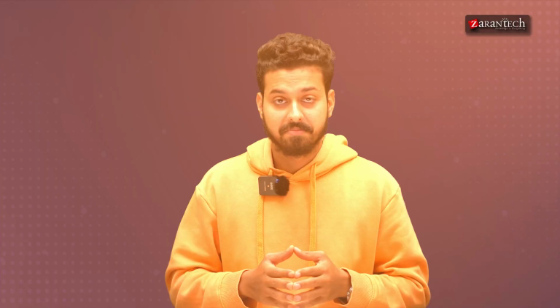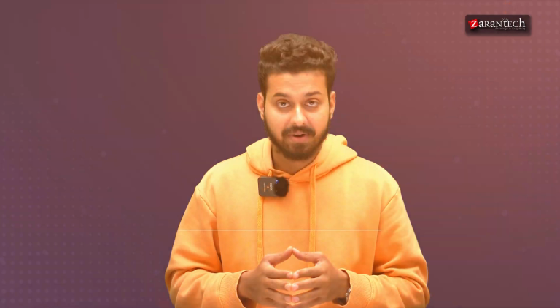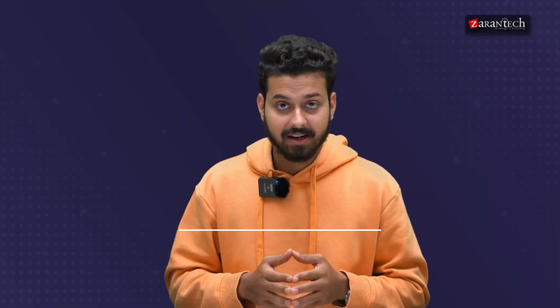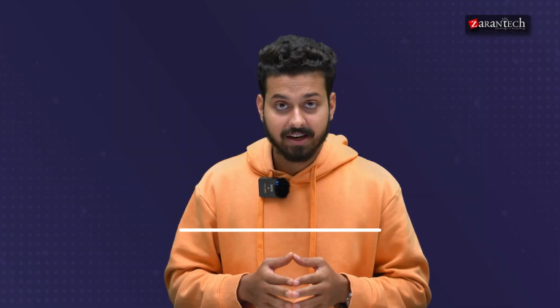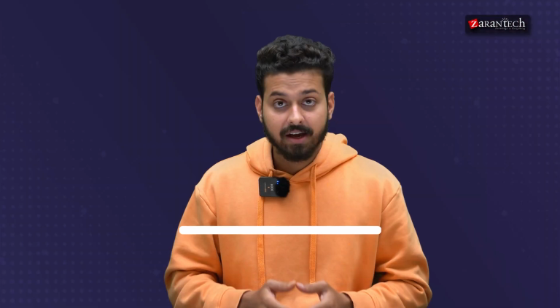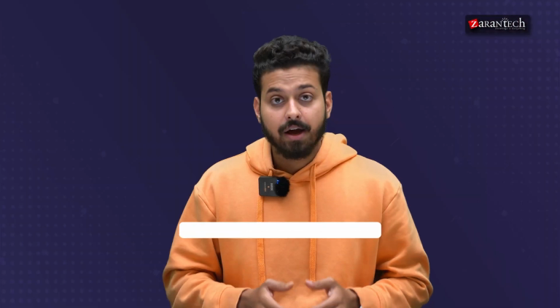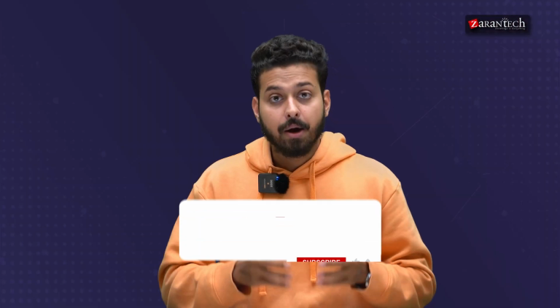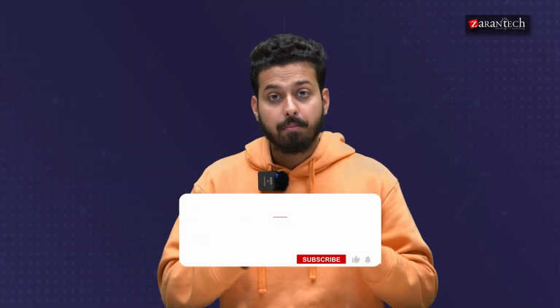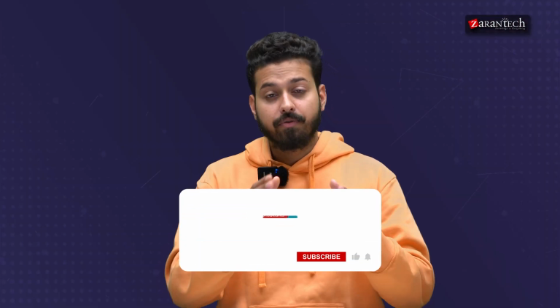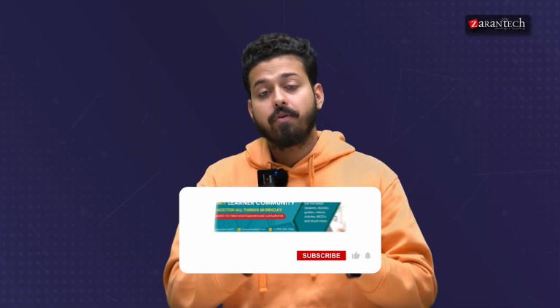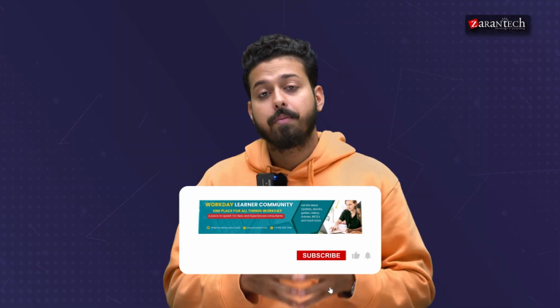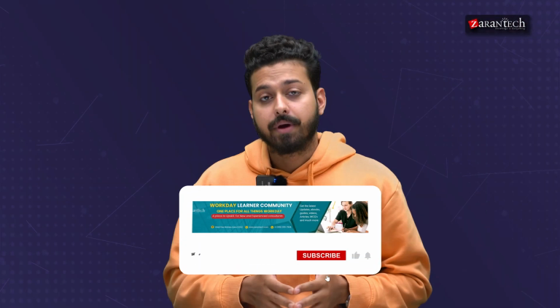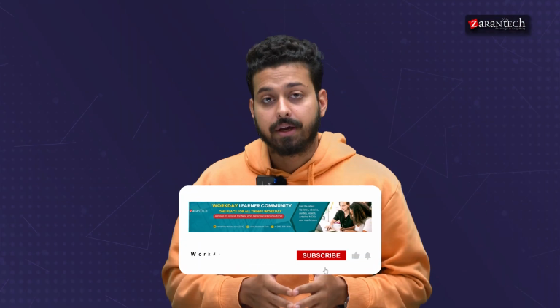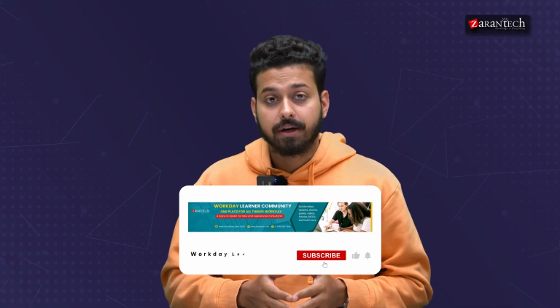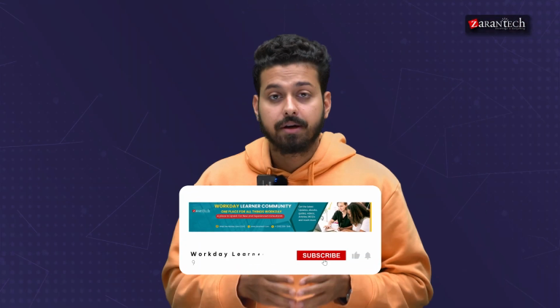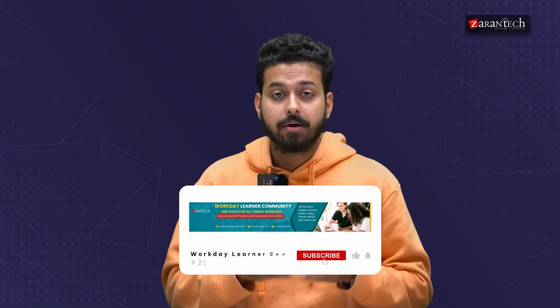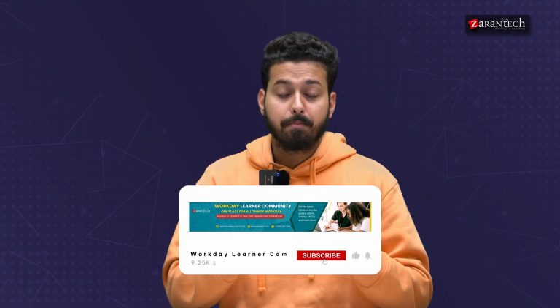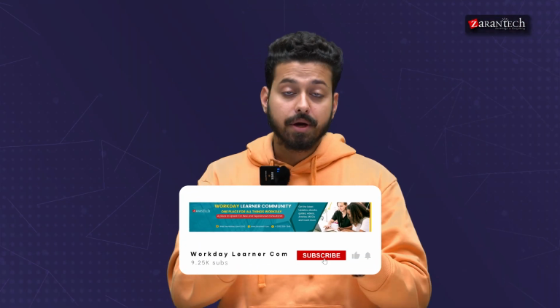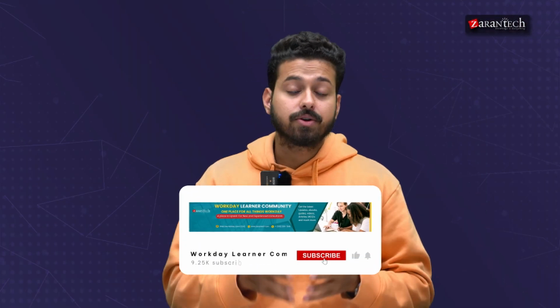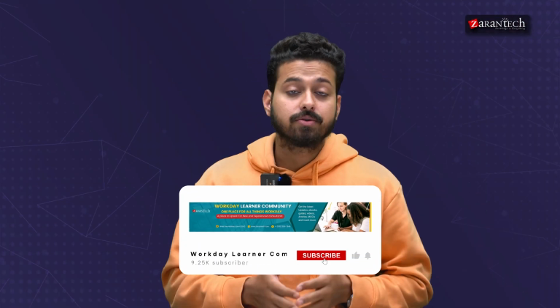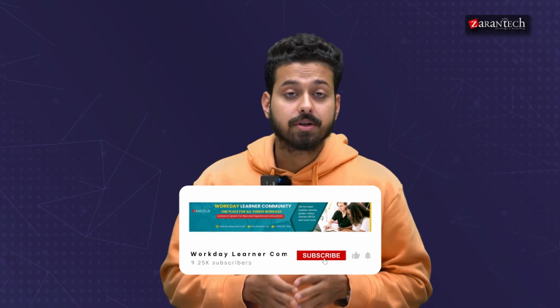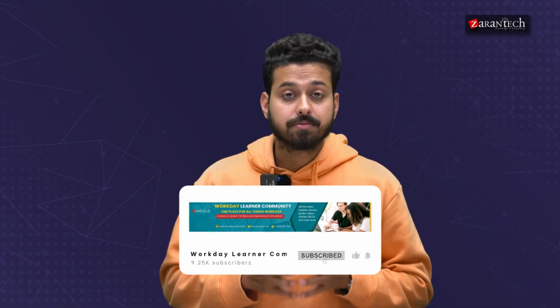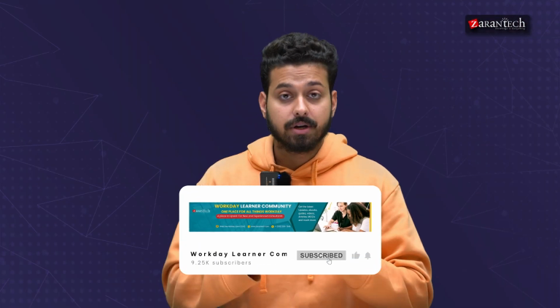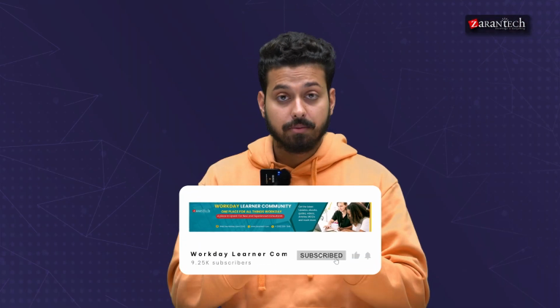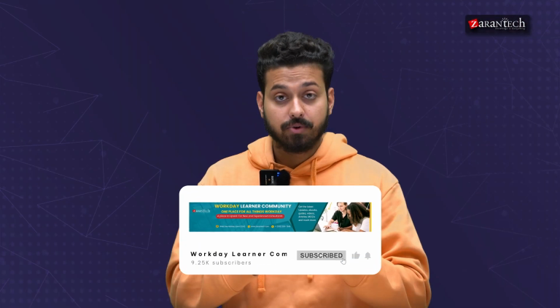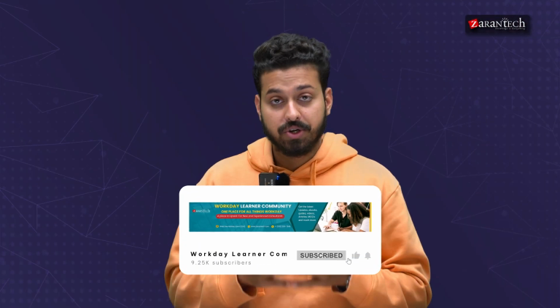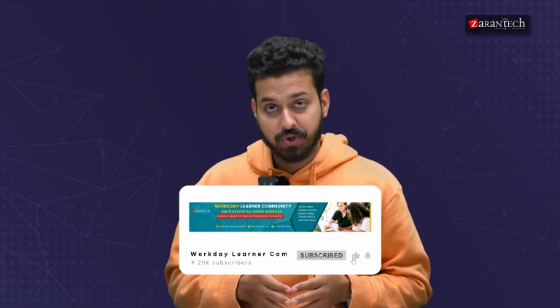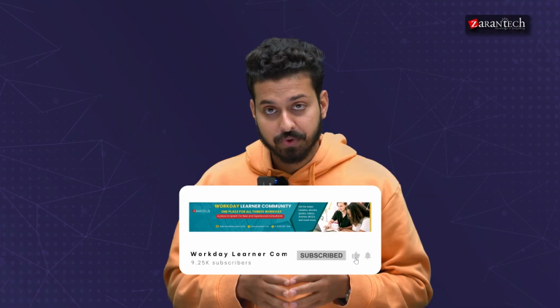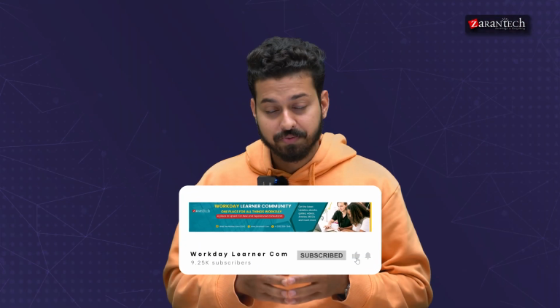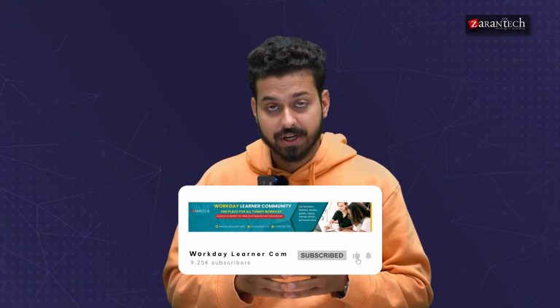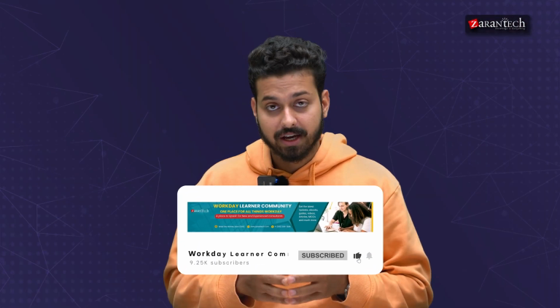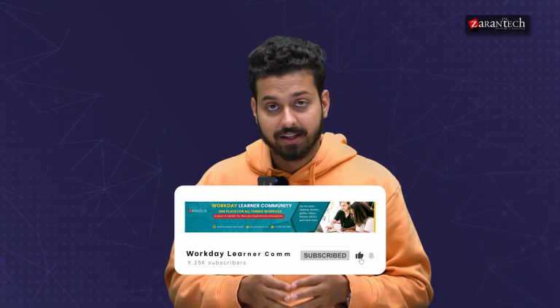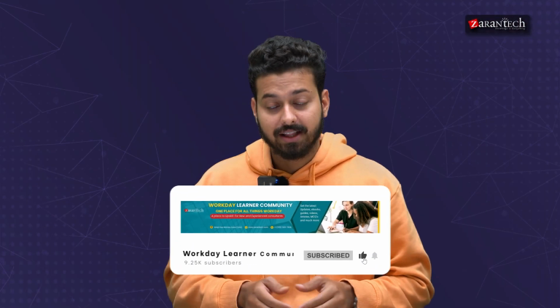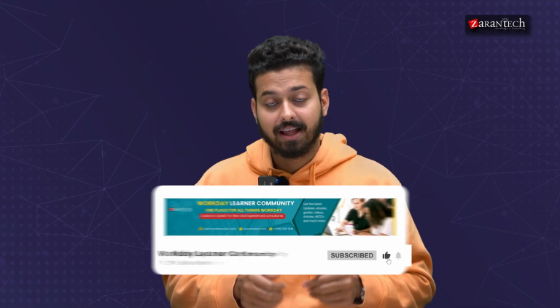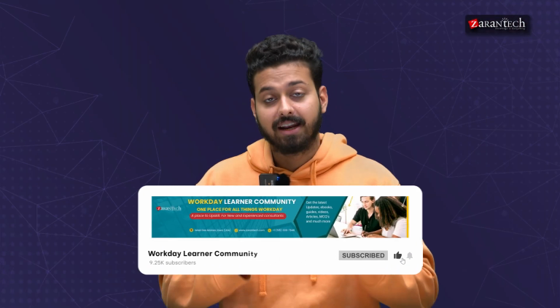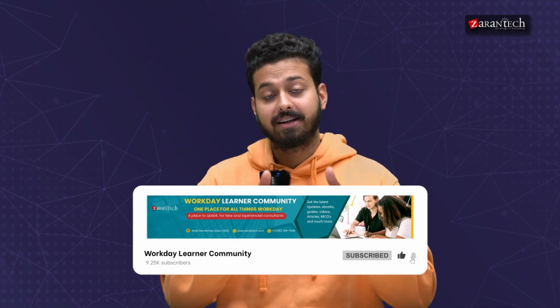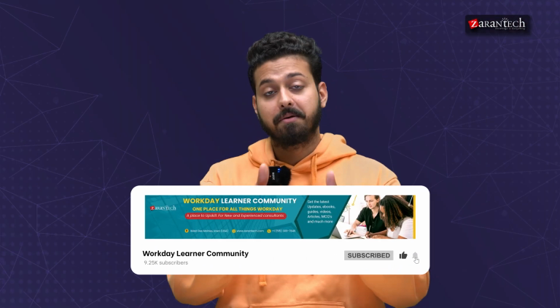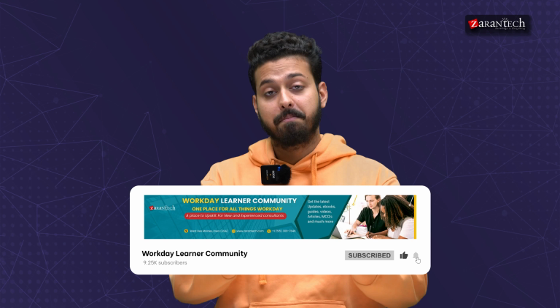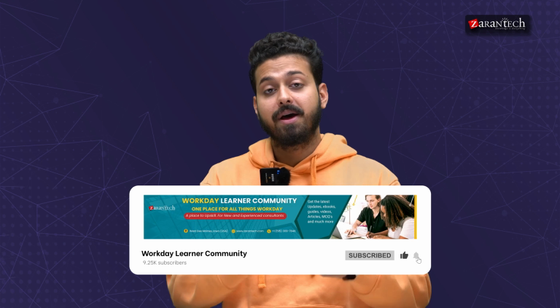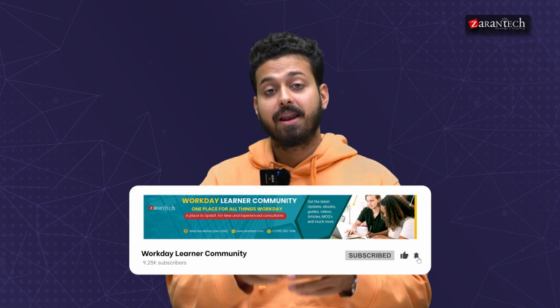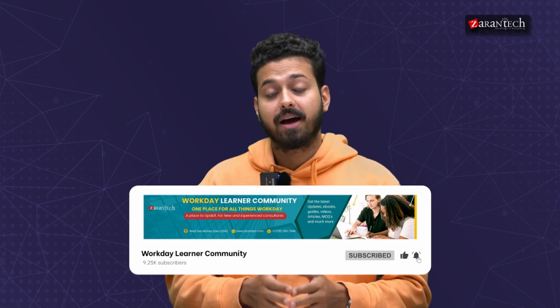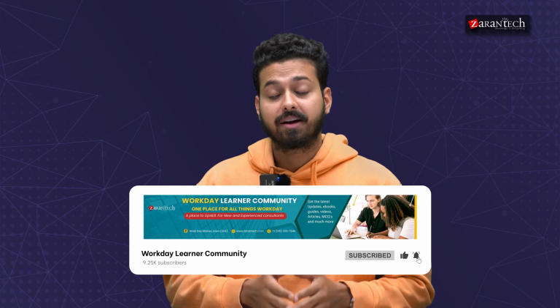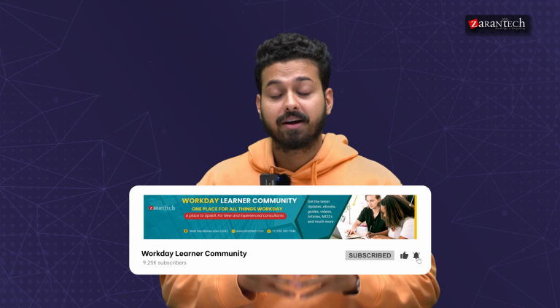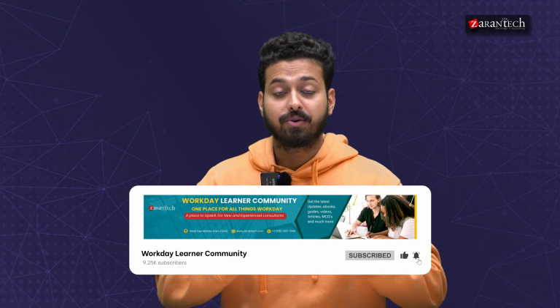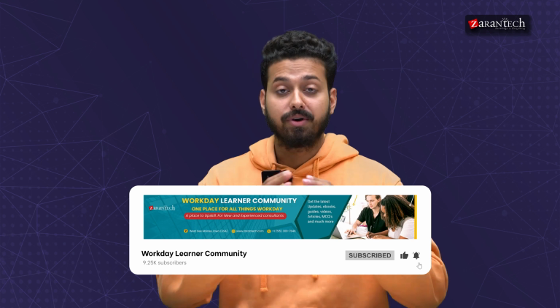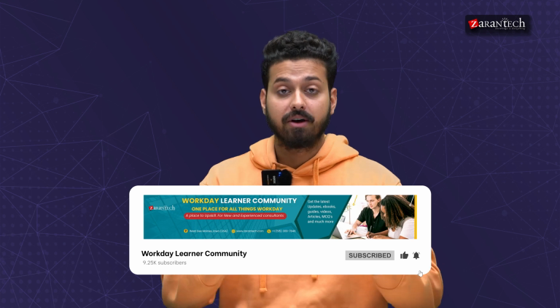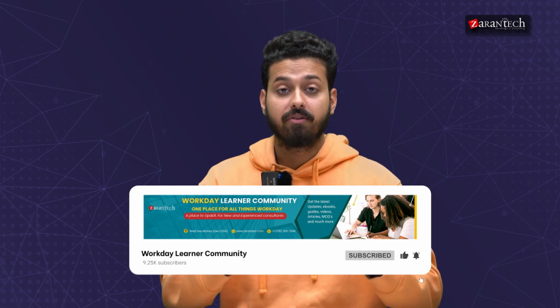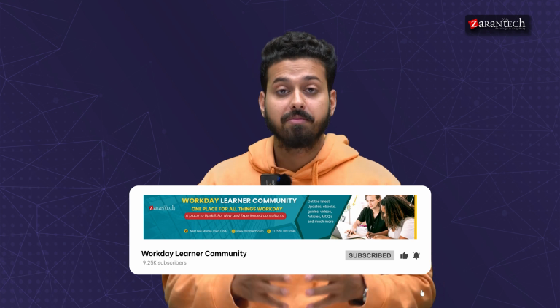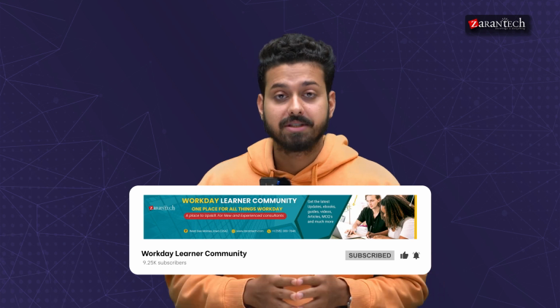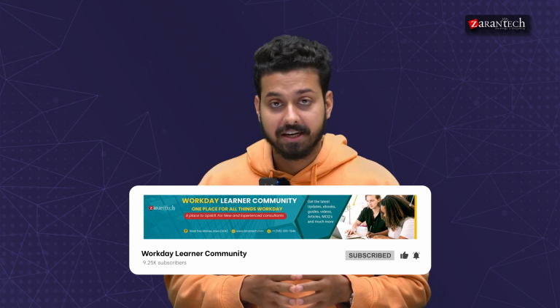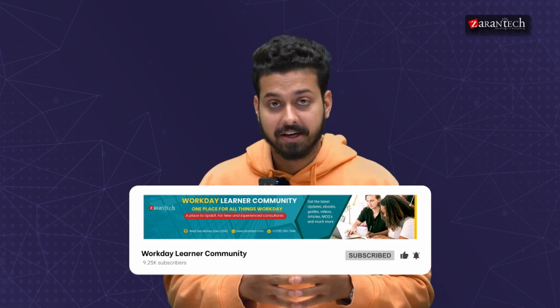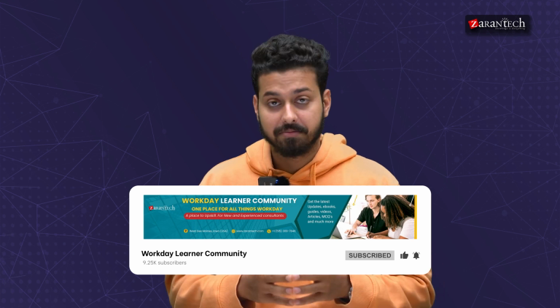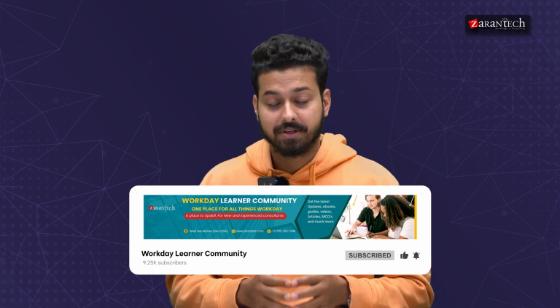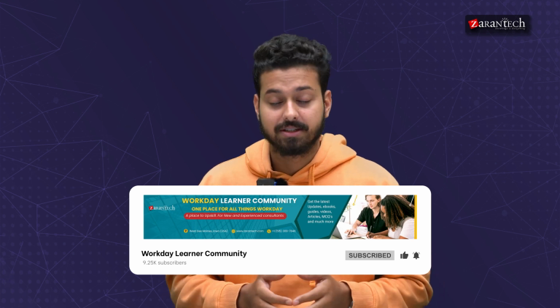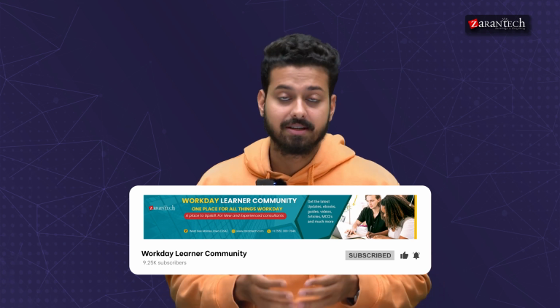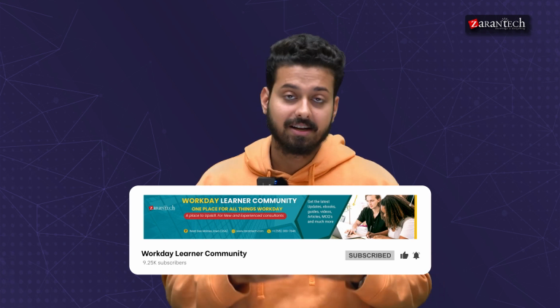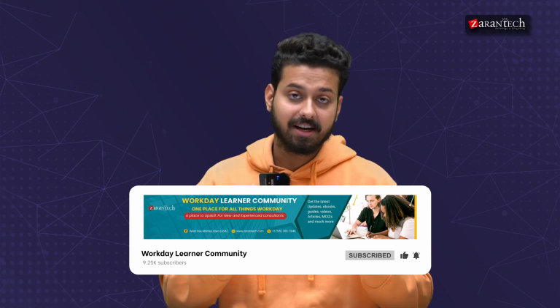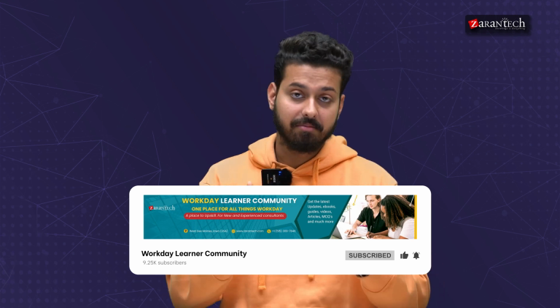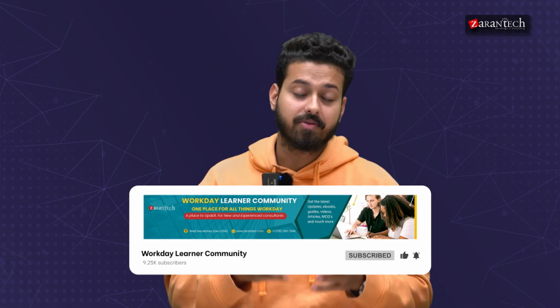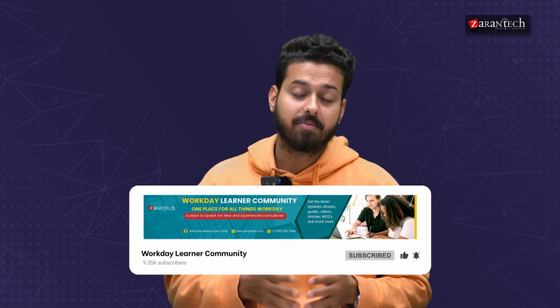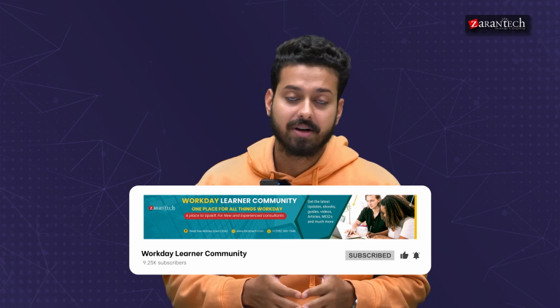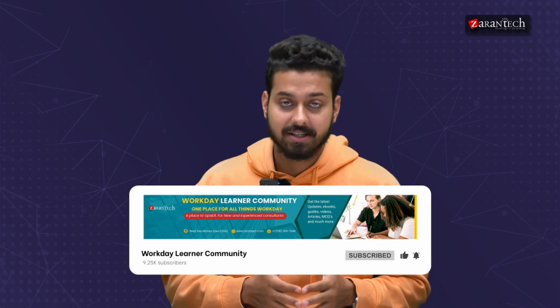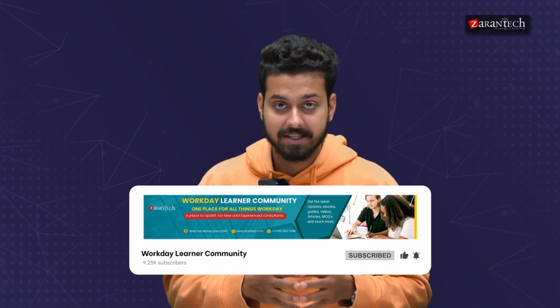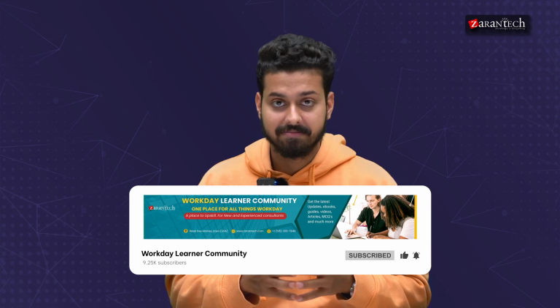But before we begin, make sure to subscribe to our YouTube channel and hit the bell icon to never miss any updates coming from our team.